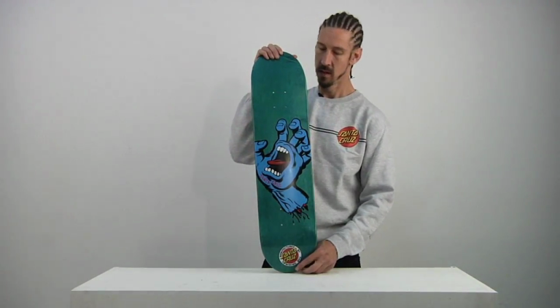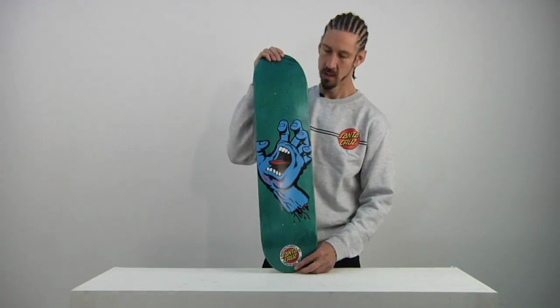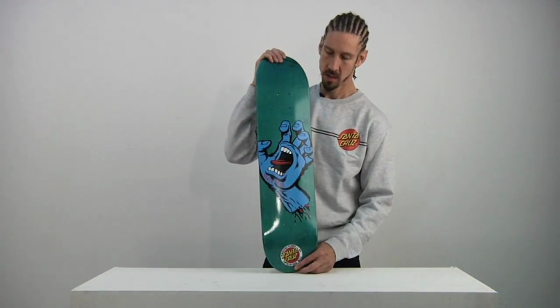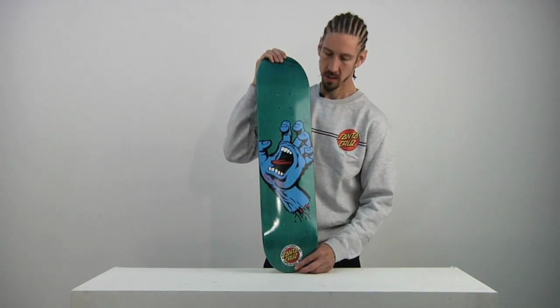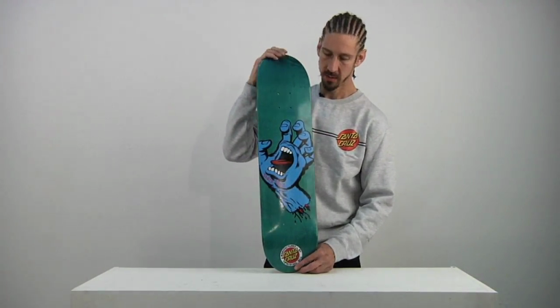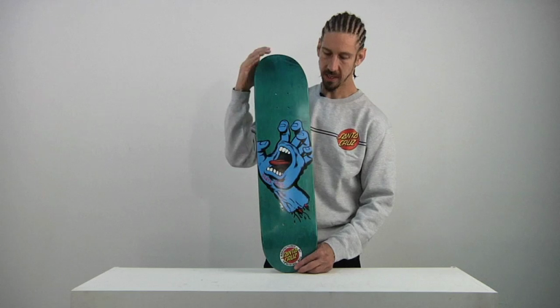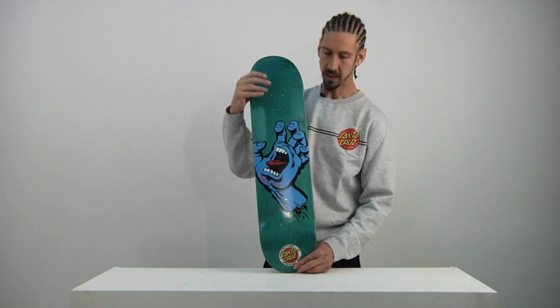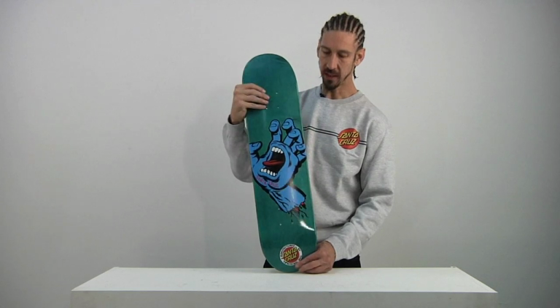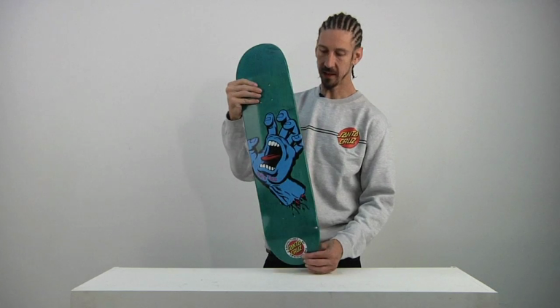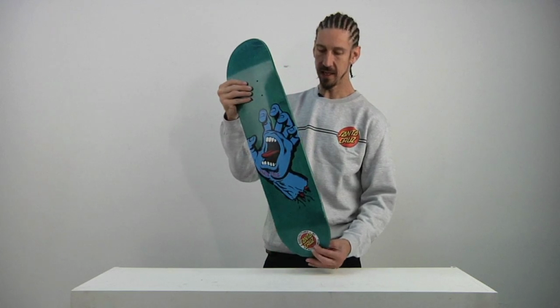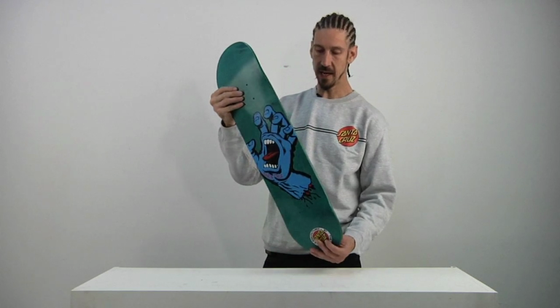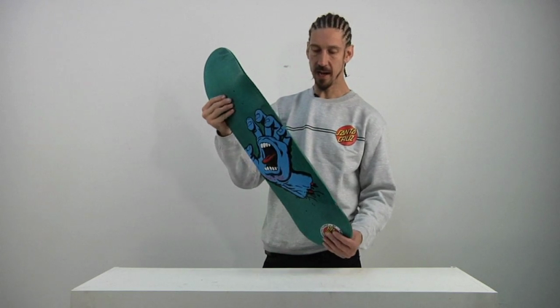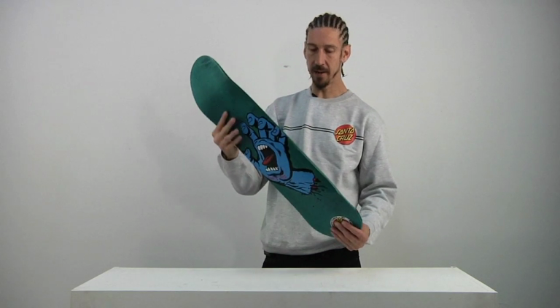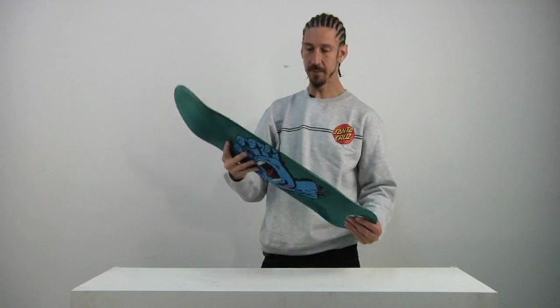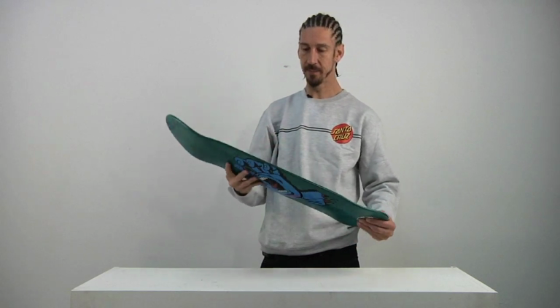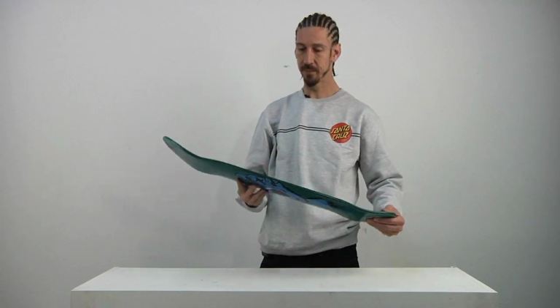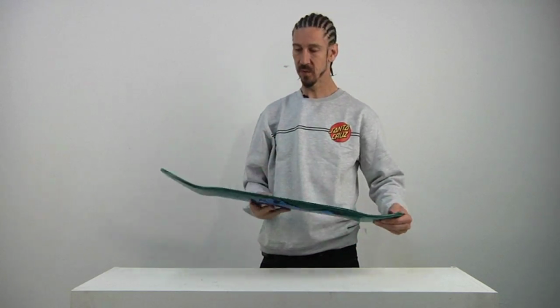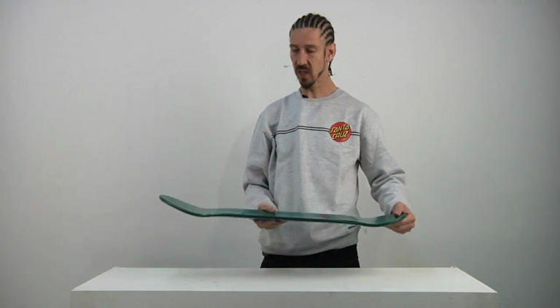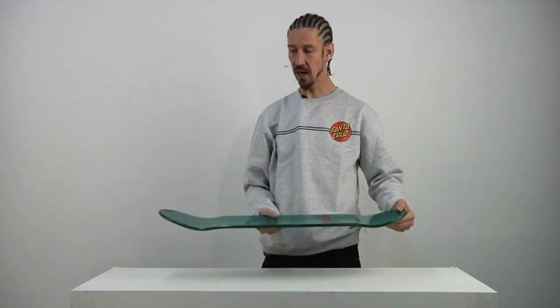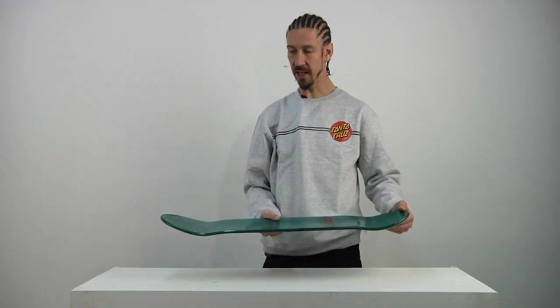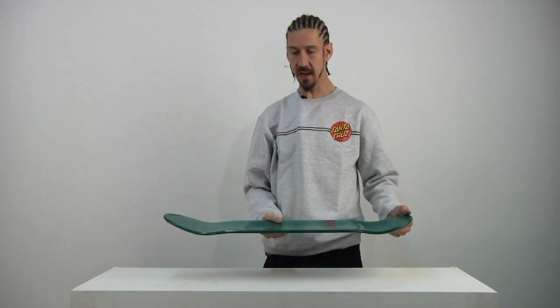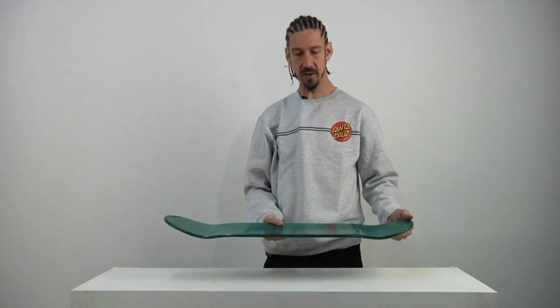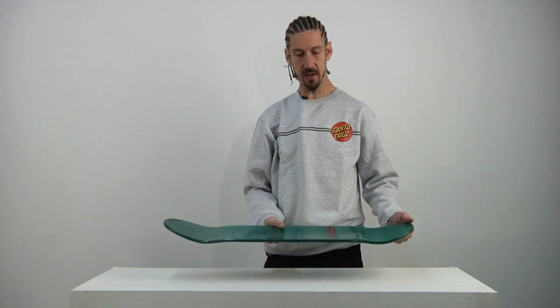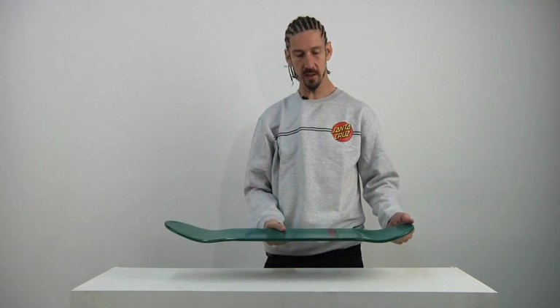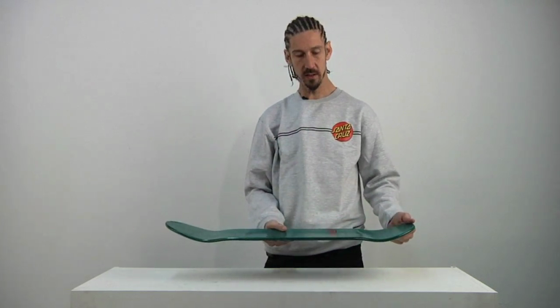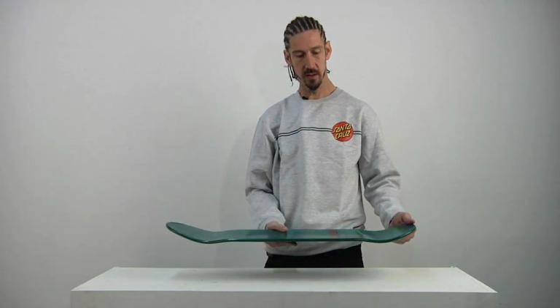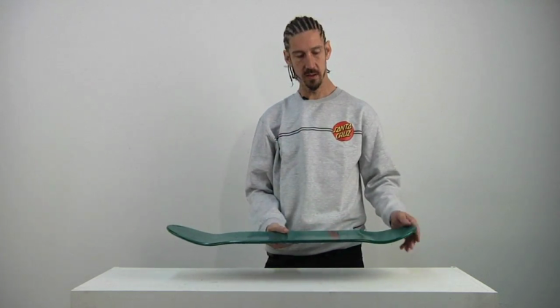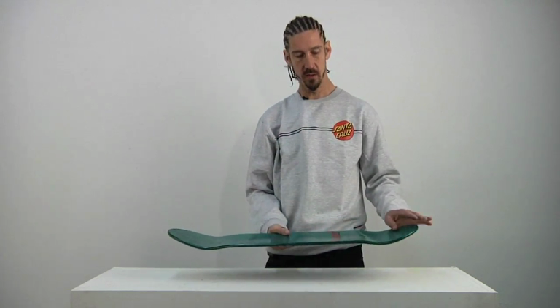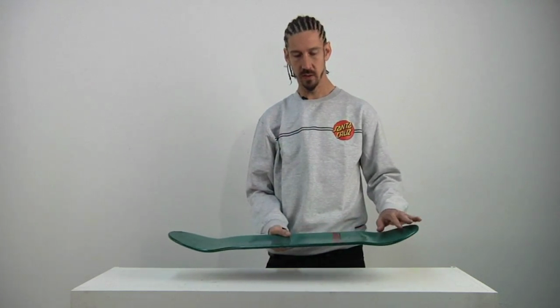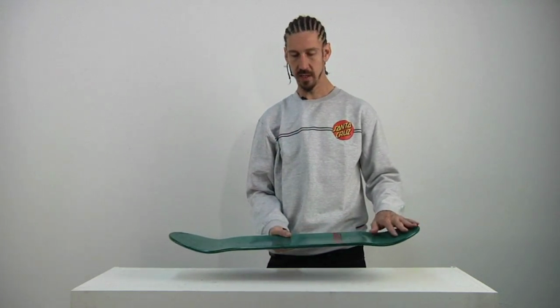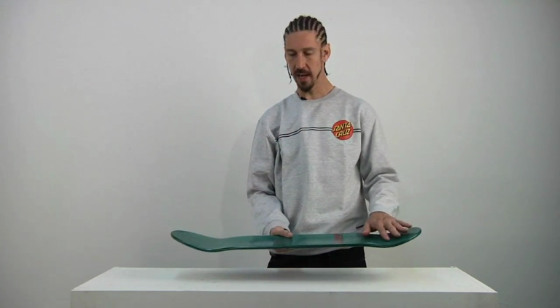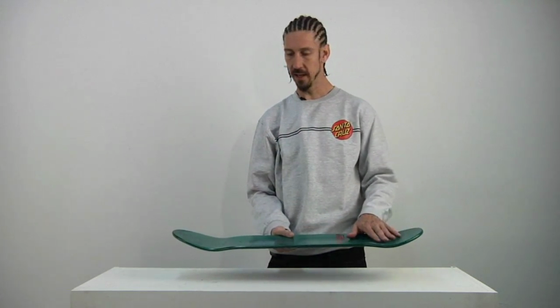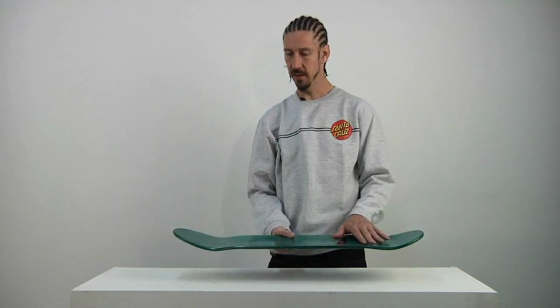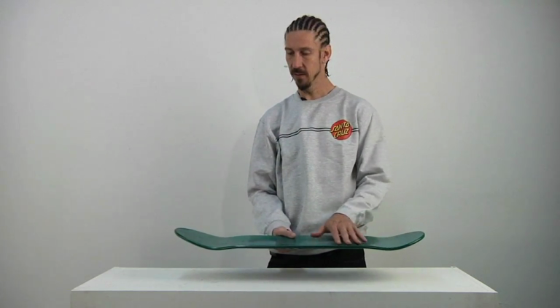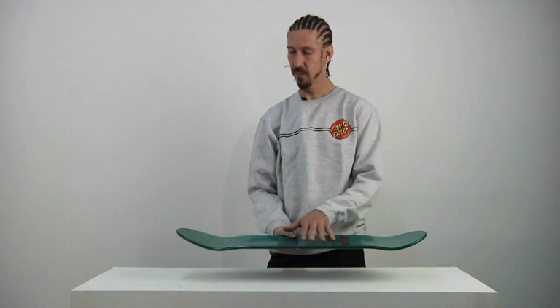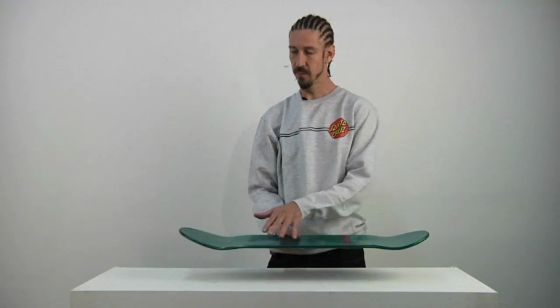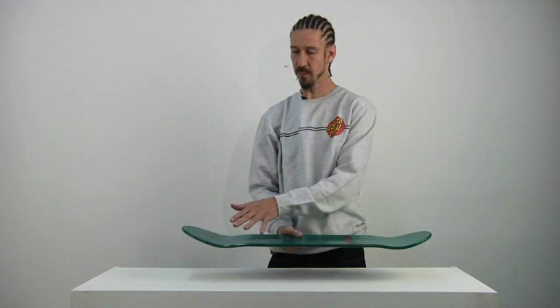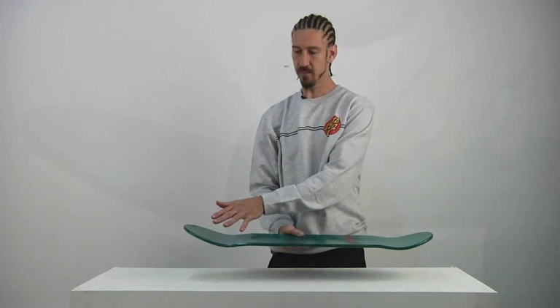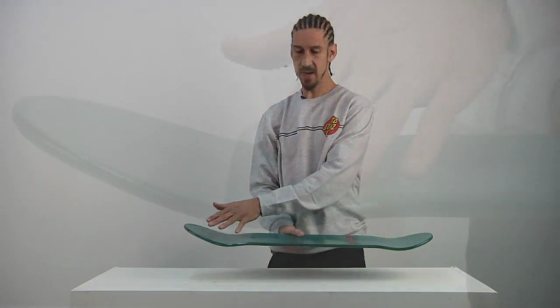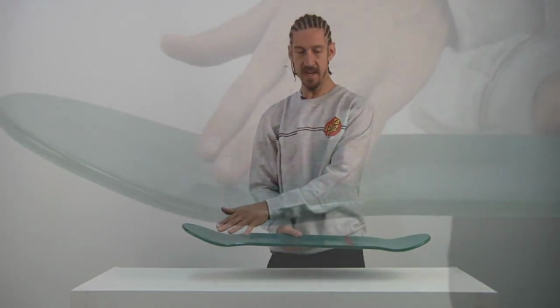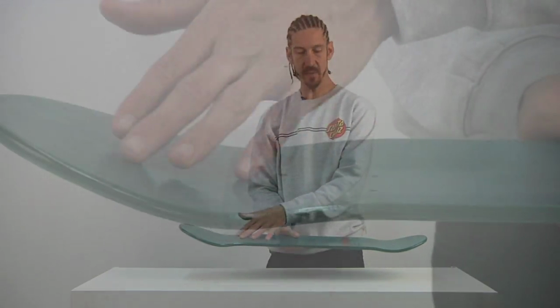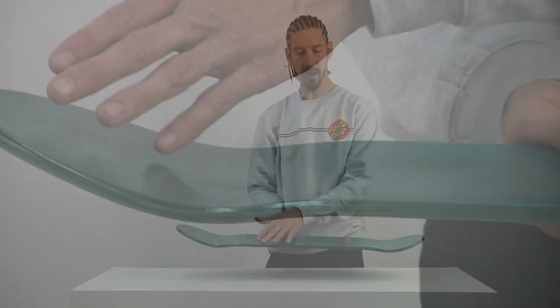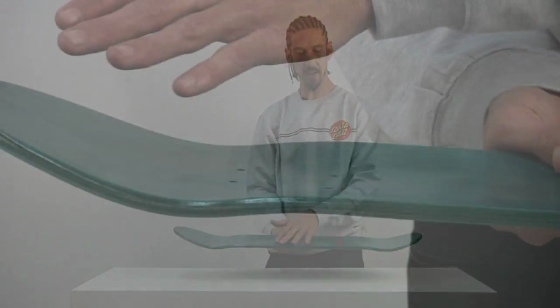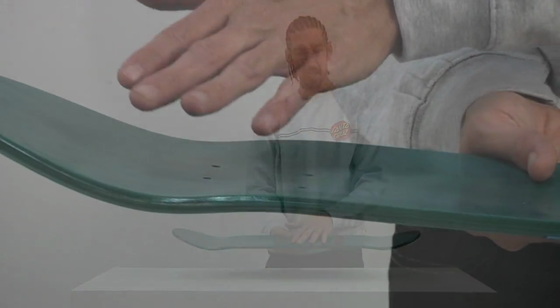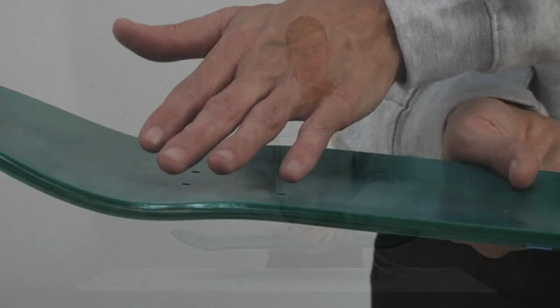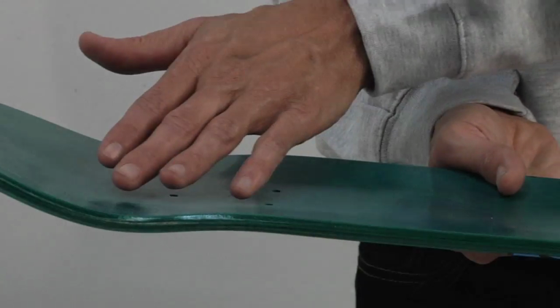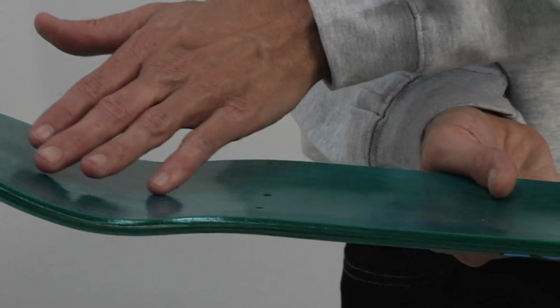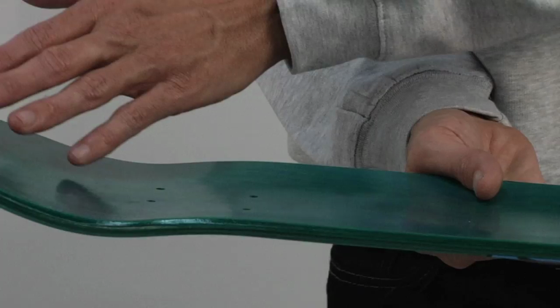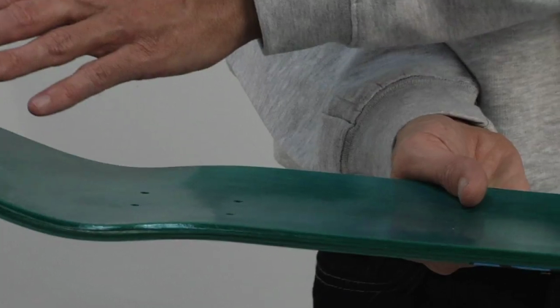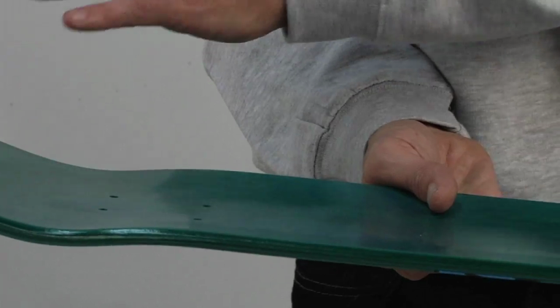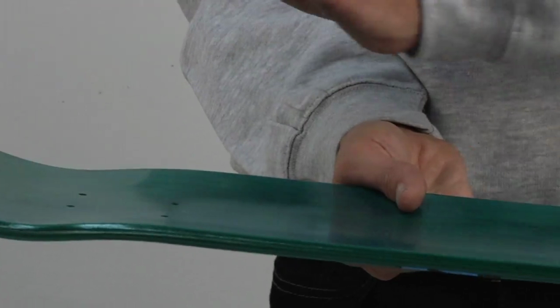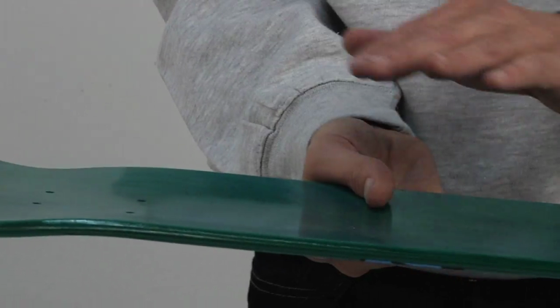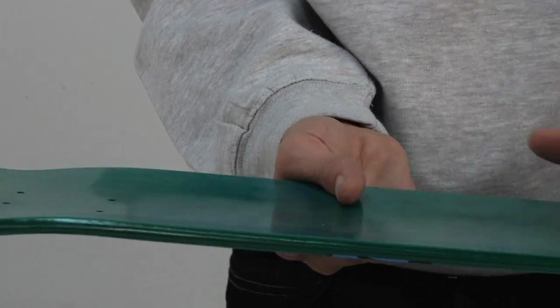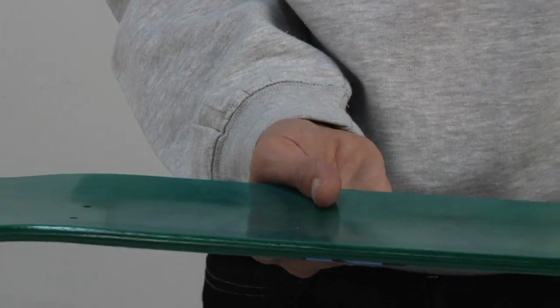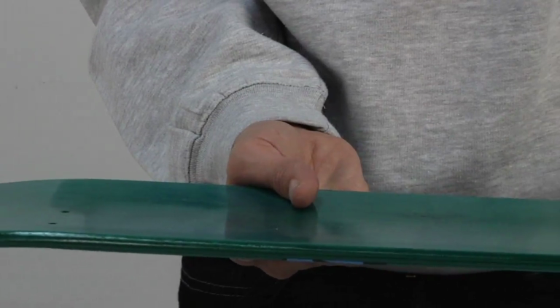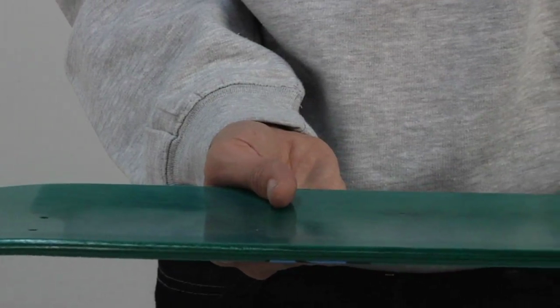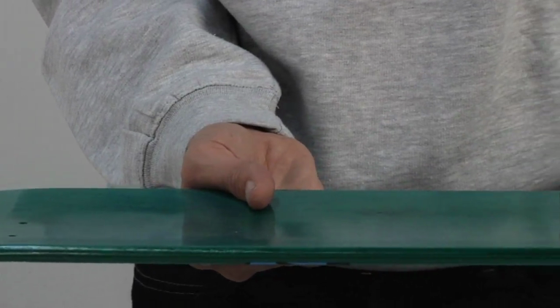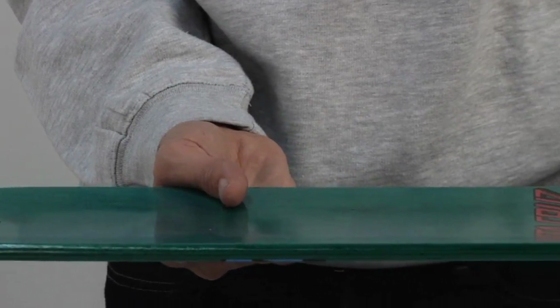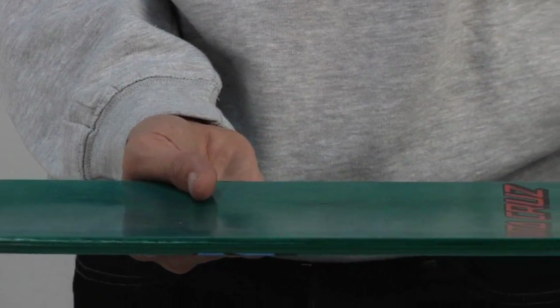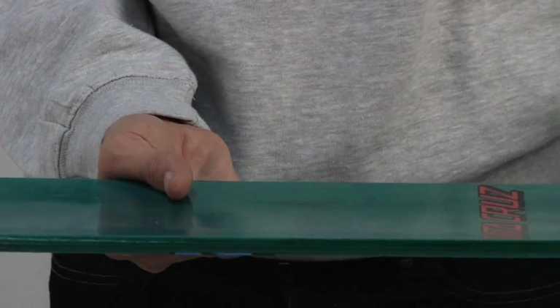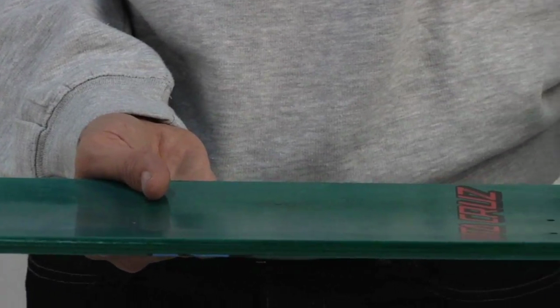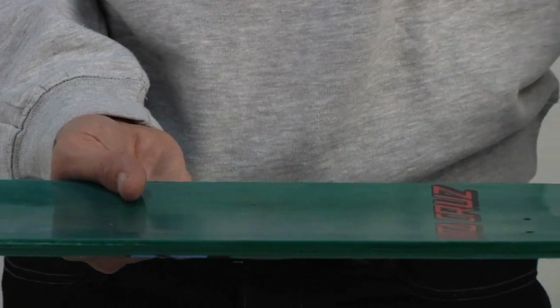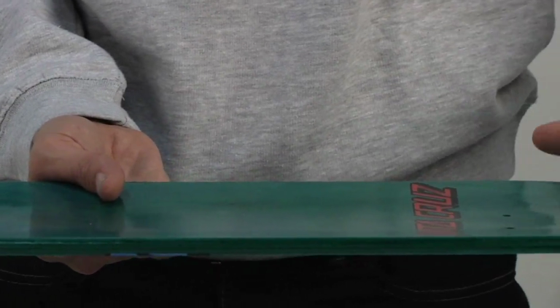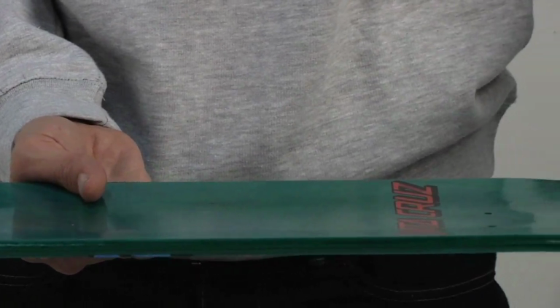Let's take a look at the concave here. We've got a medium concave — not too steep, not too flat.